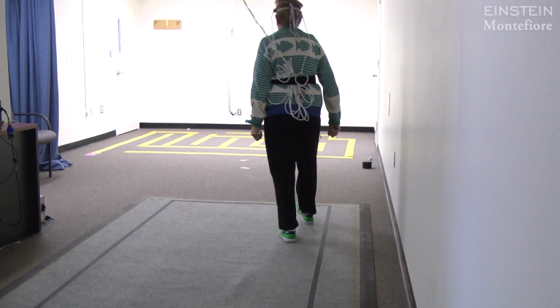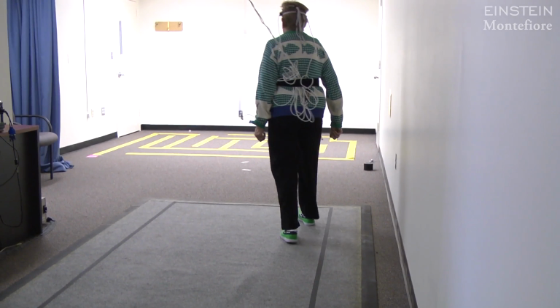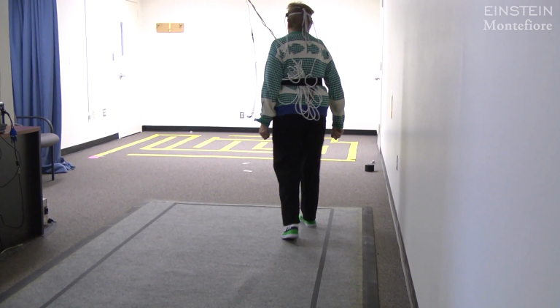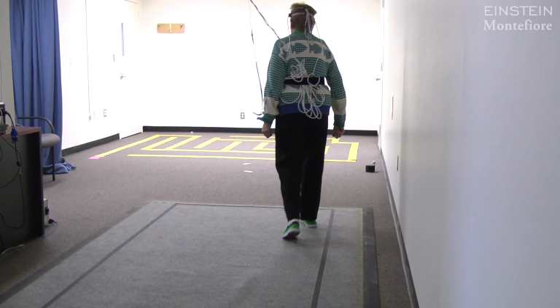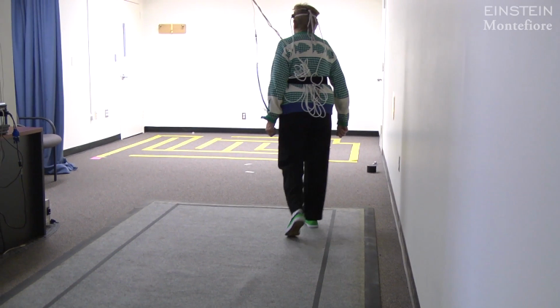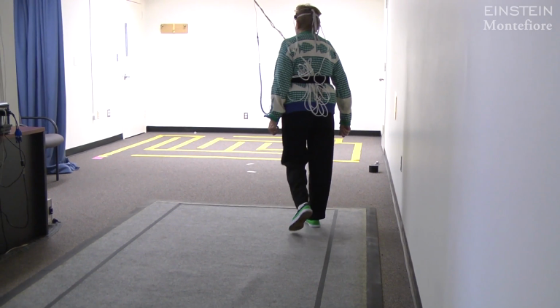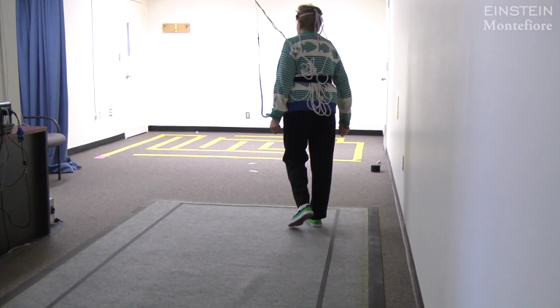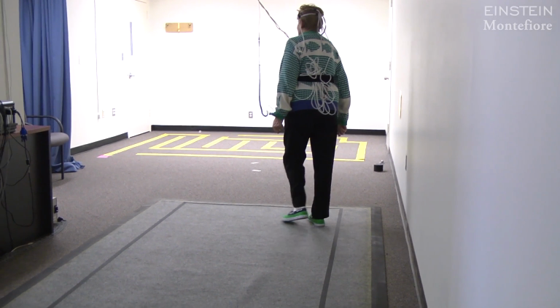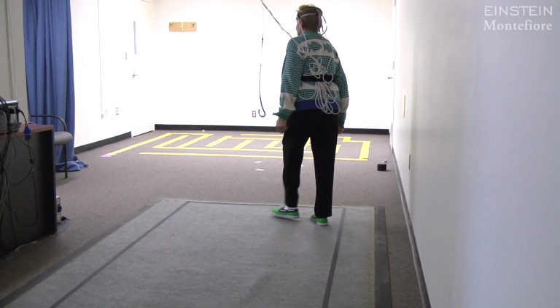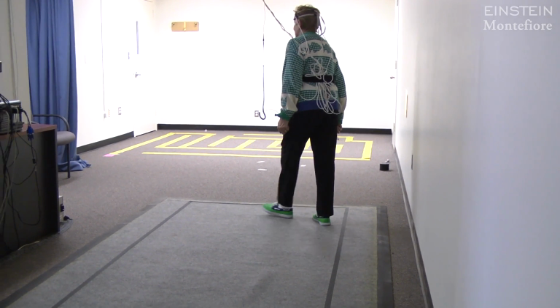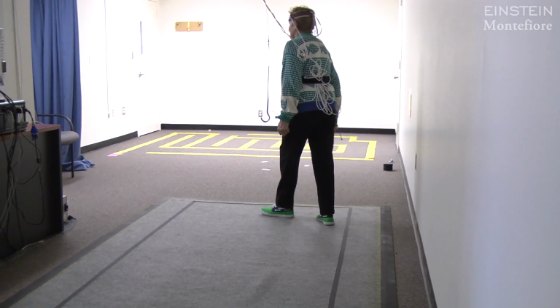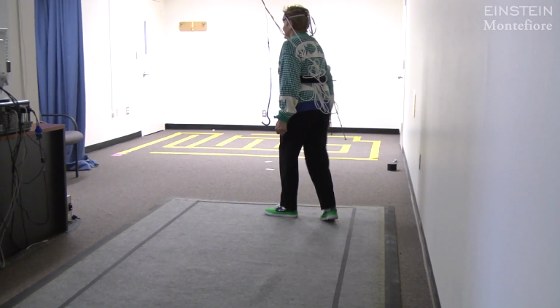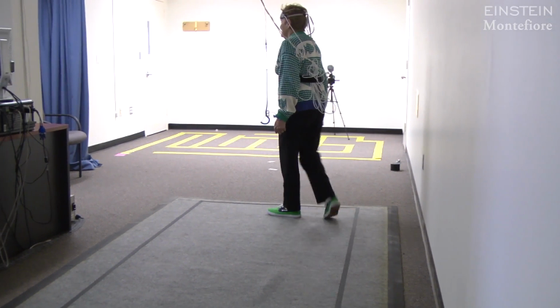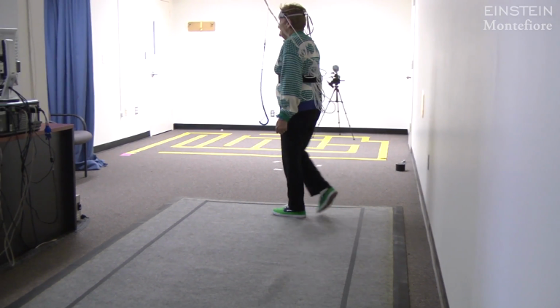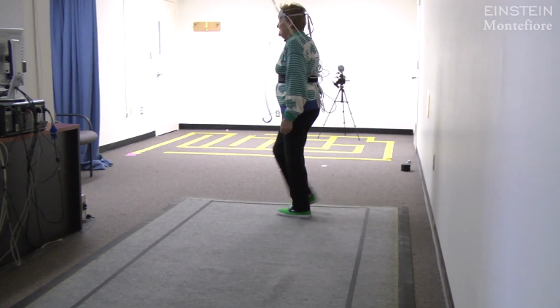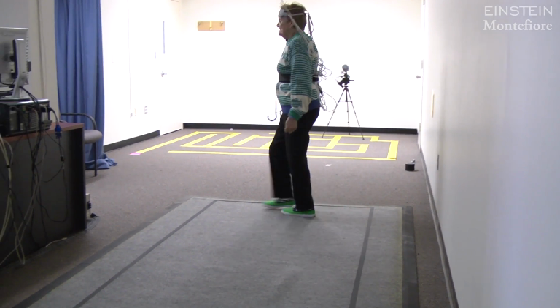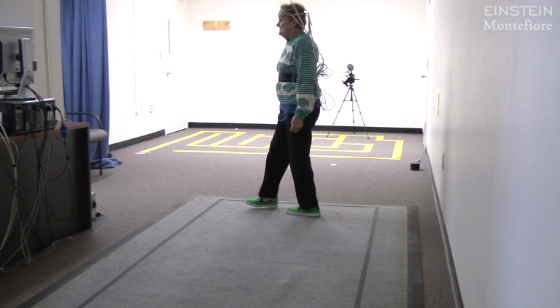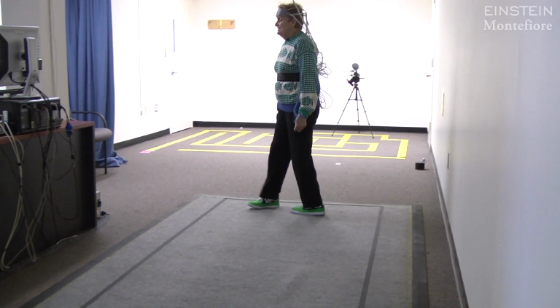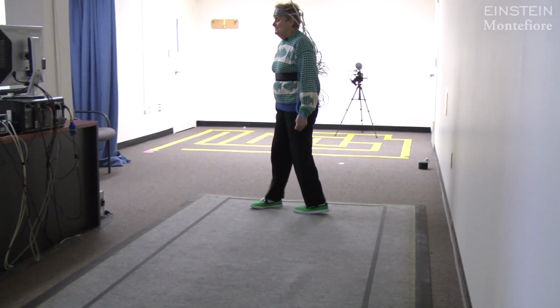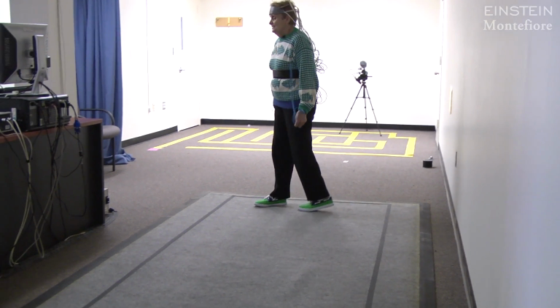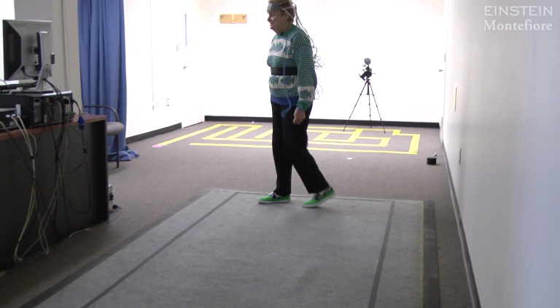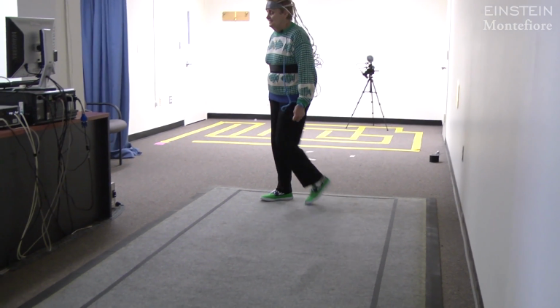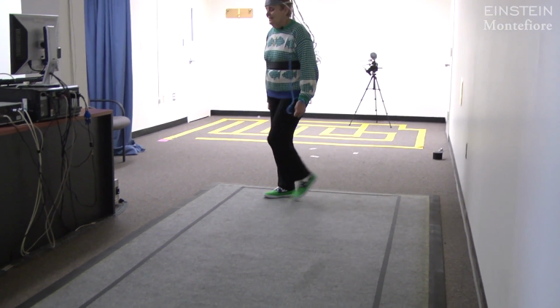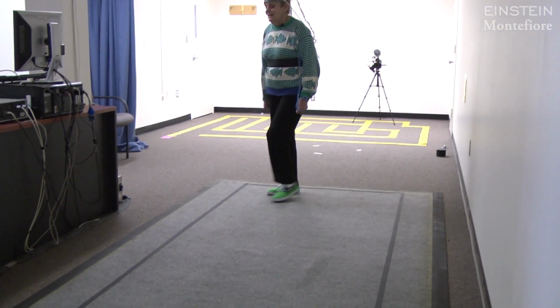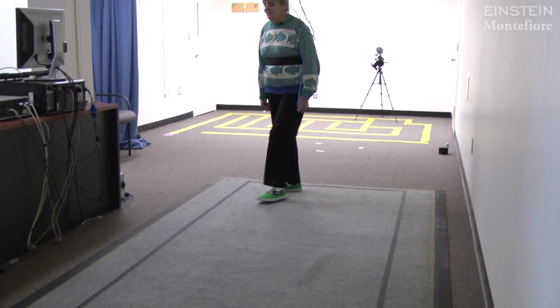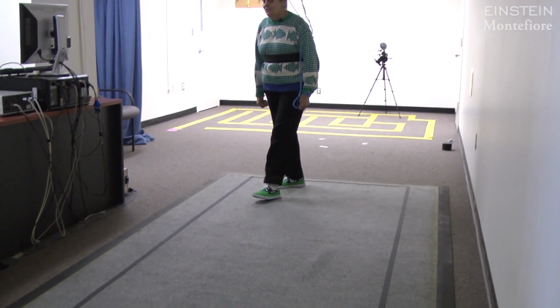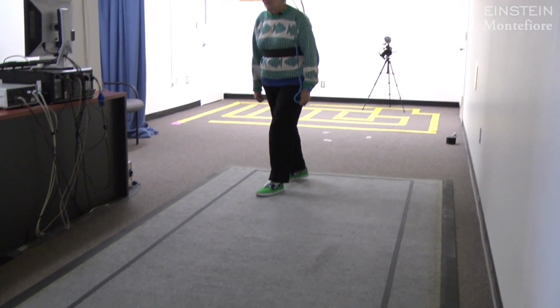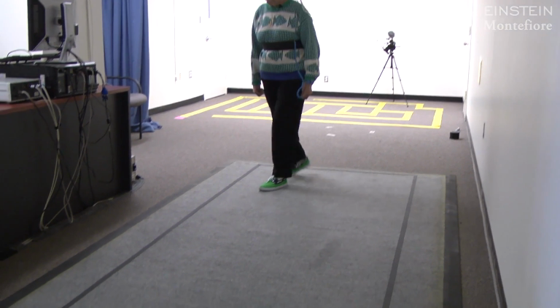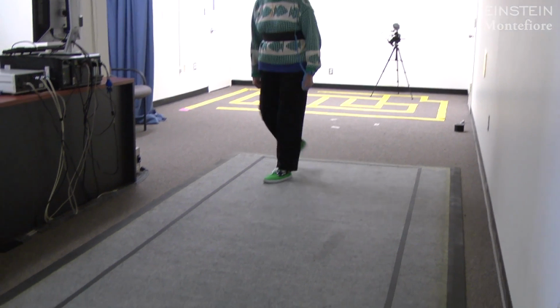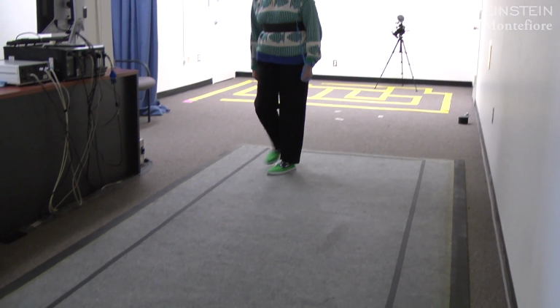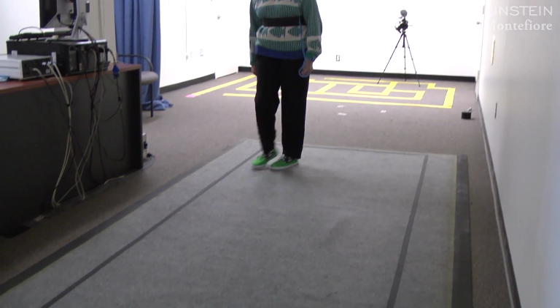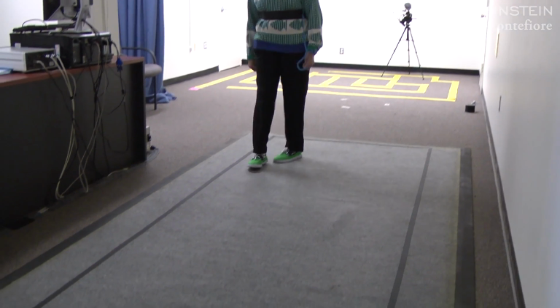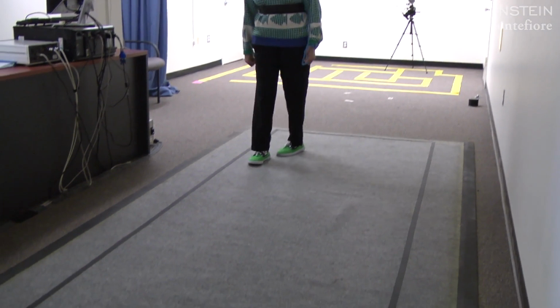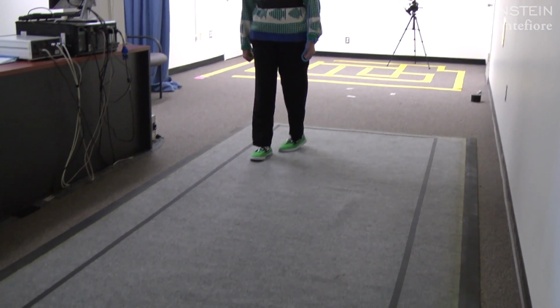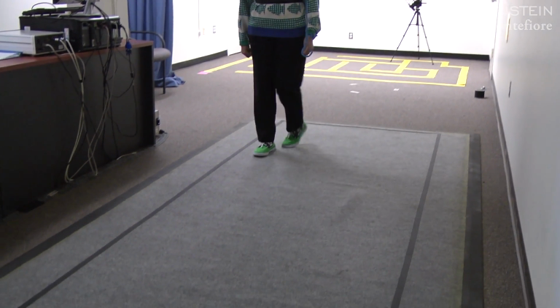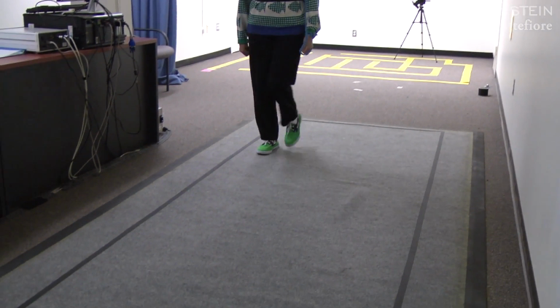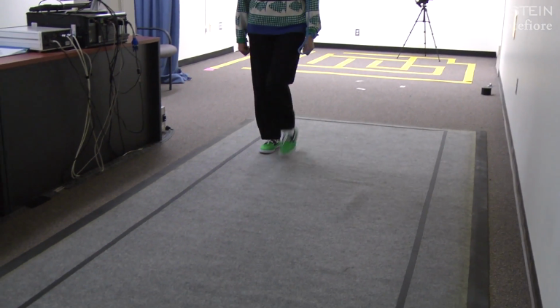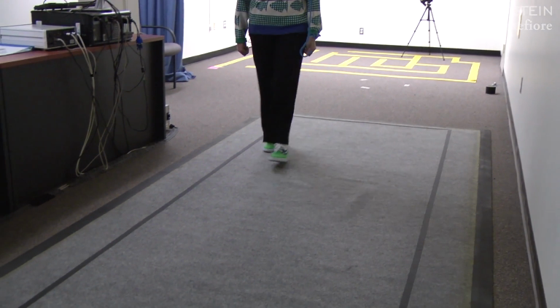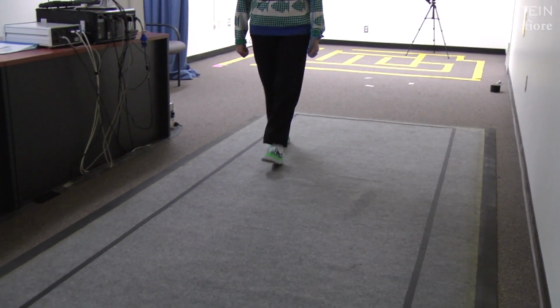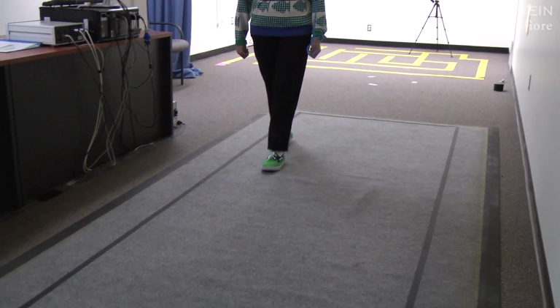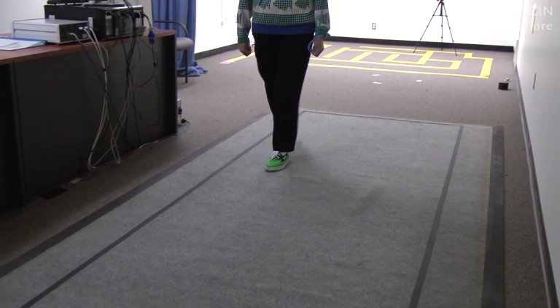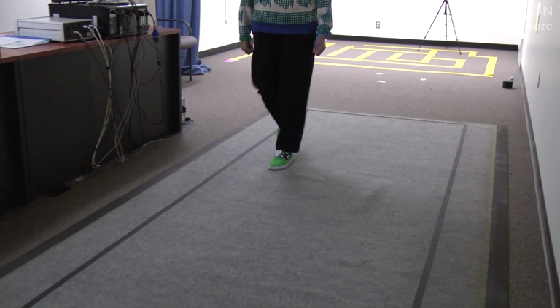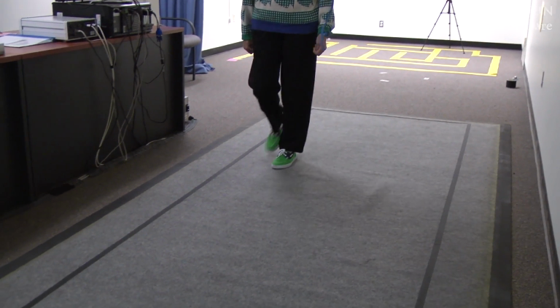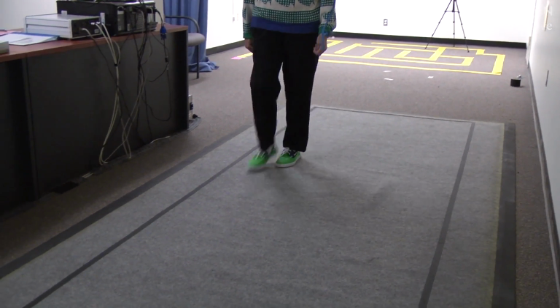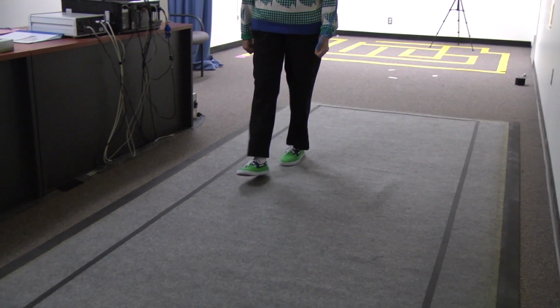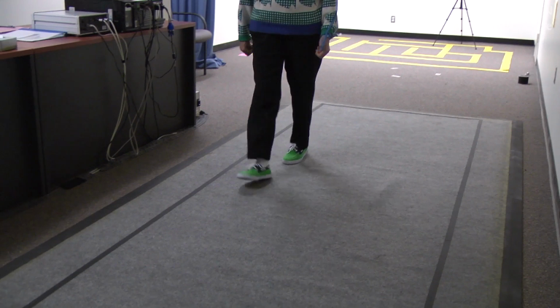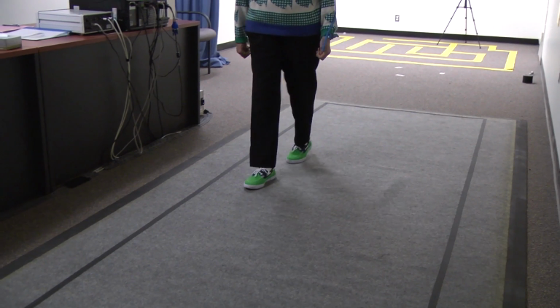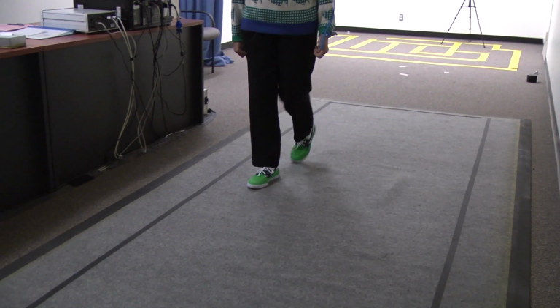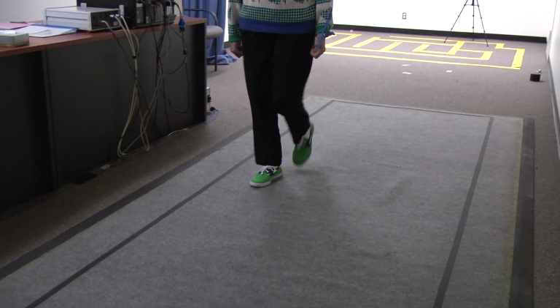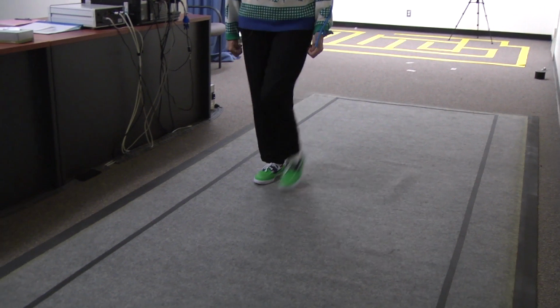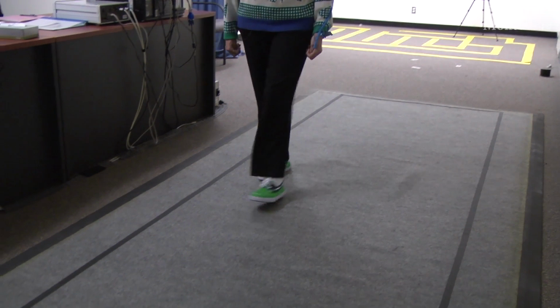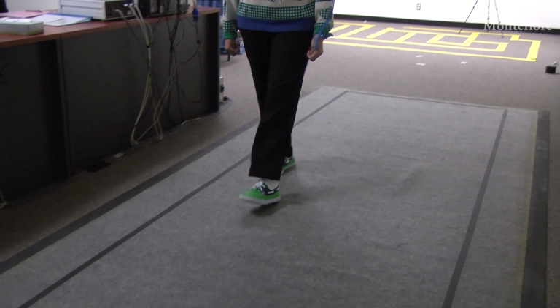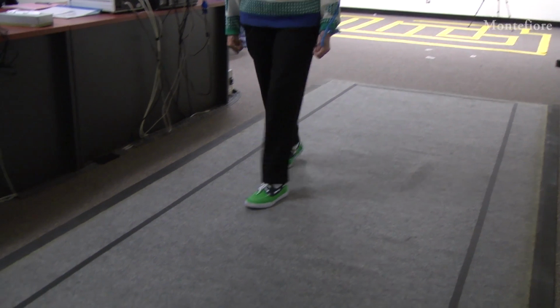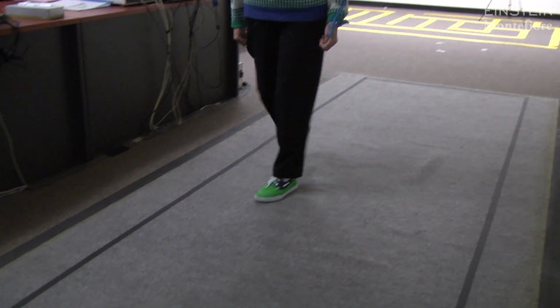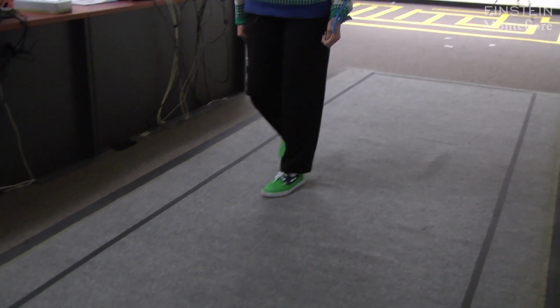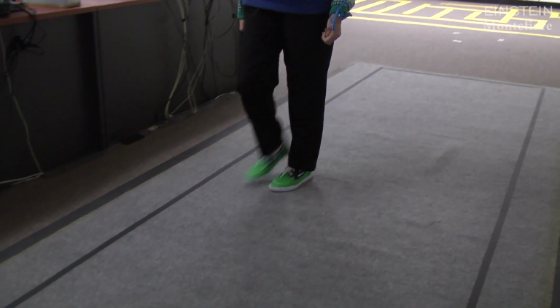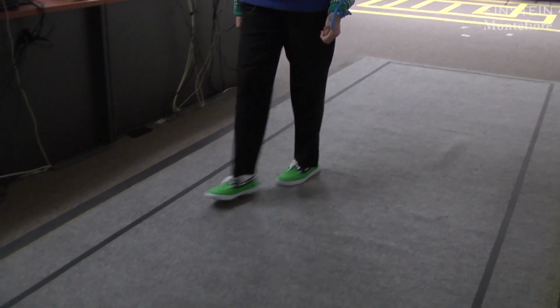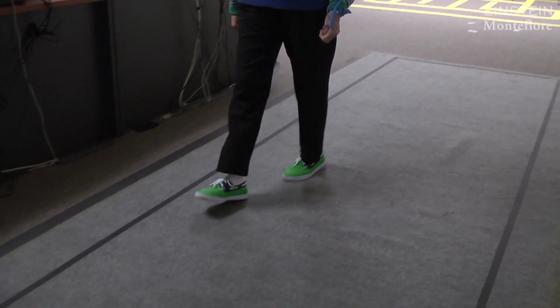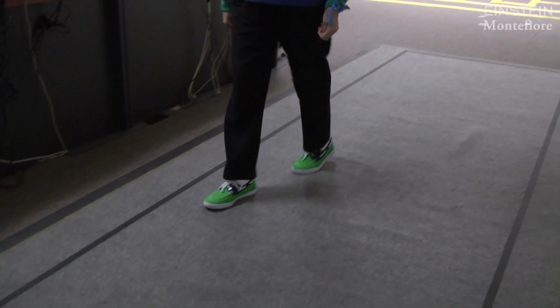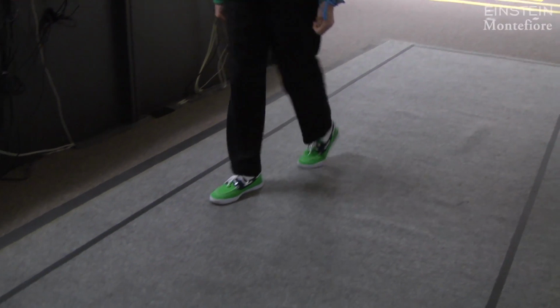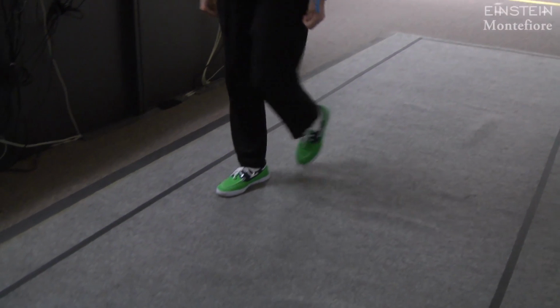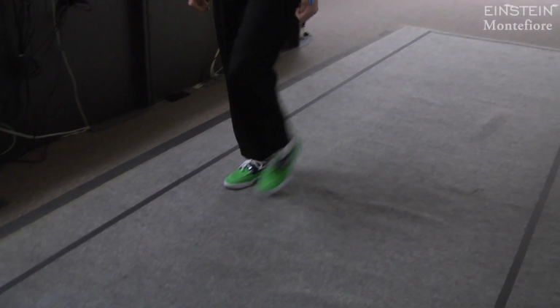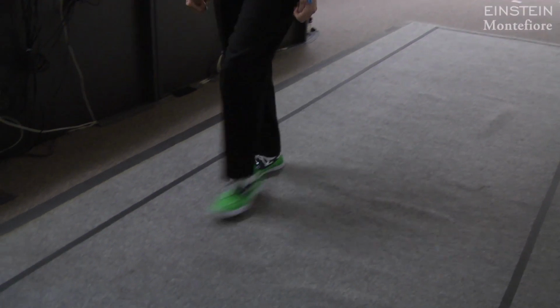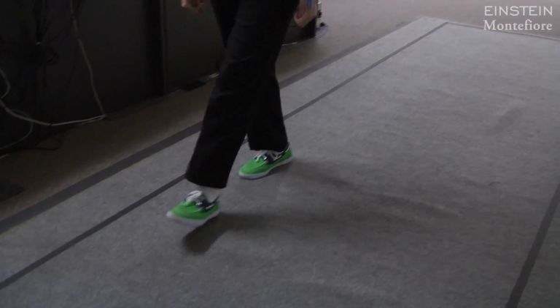So for the first time, we're able to actually see and understand what's happening in the brain when somebody's walking.